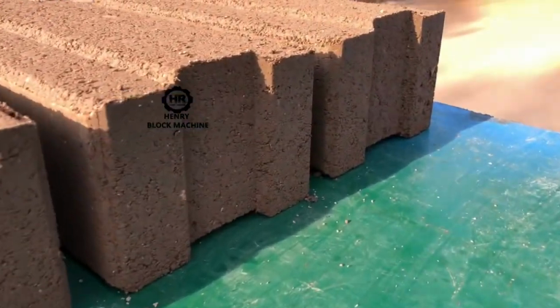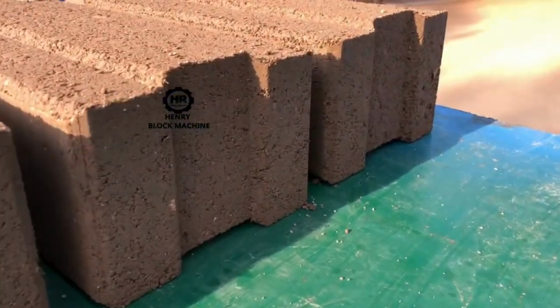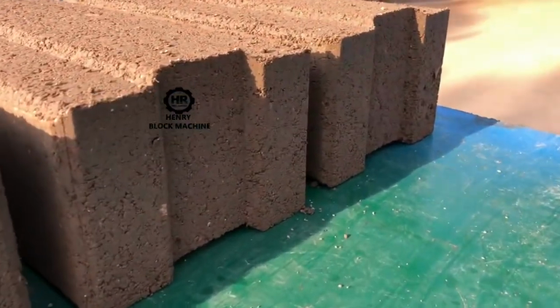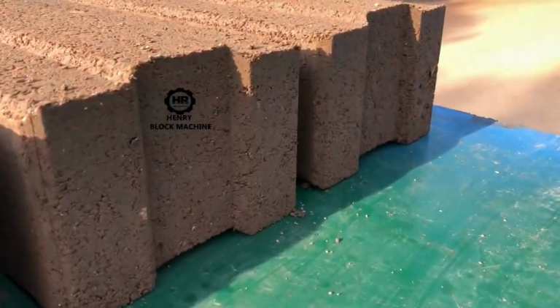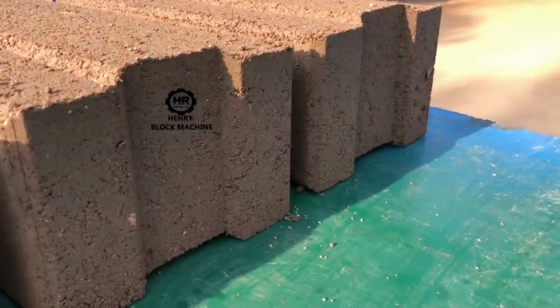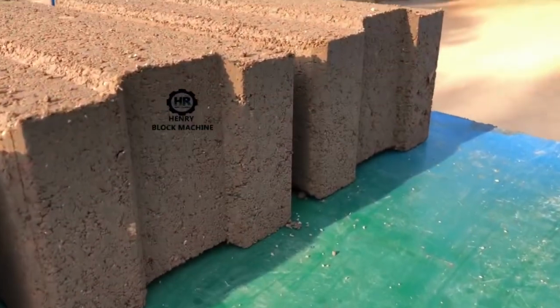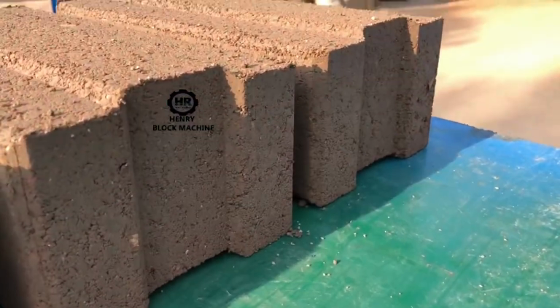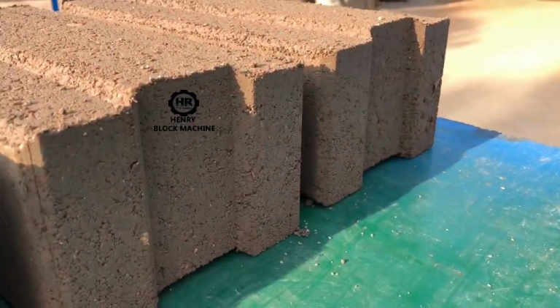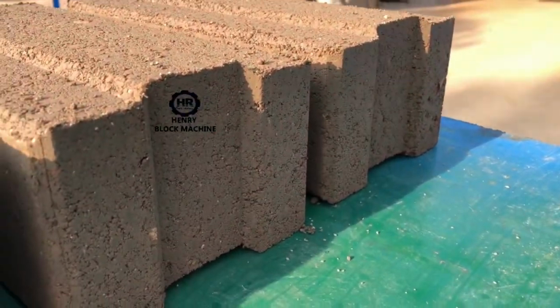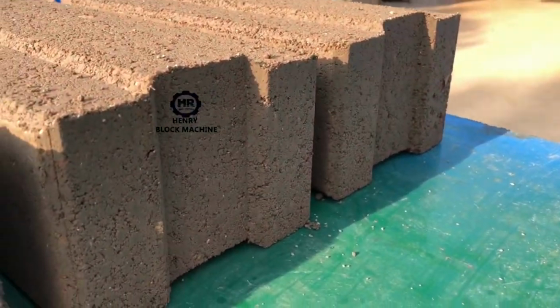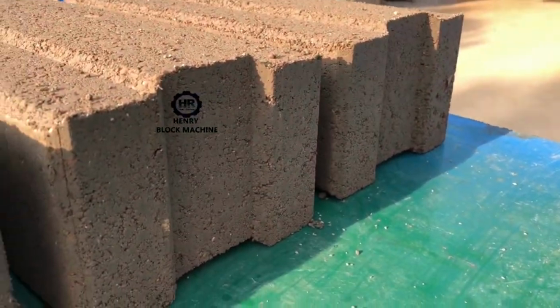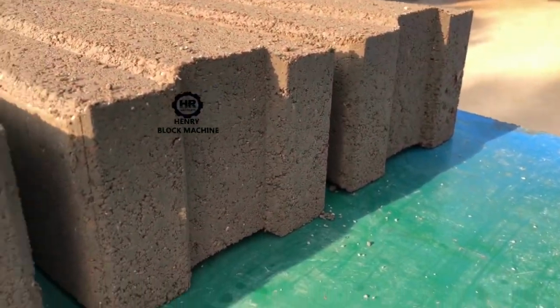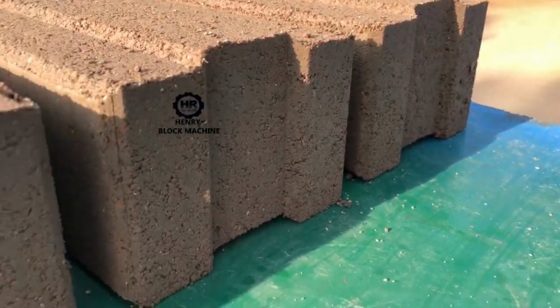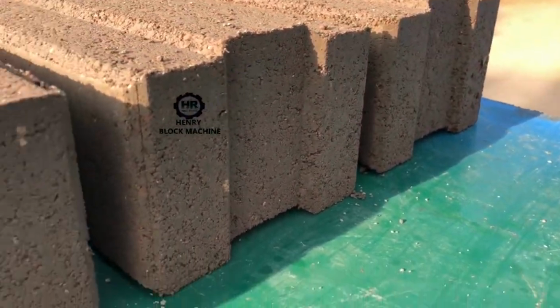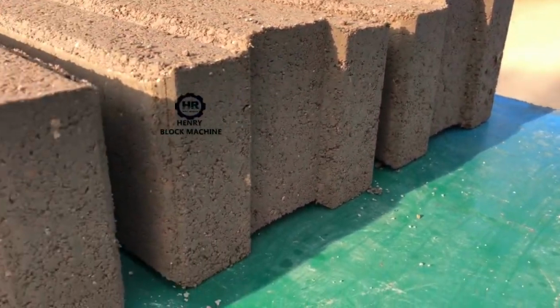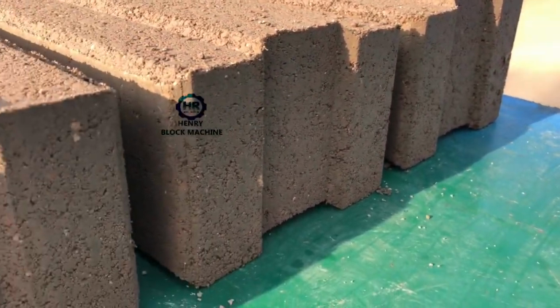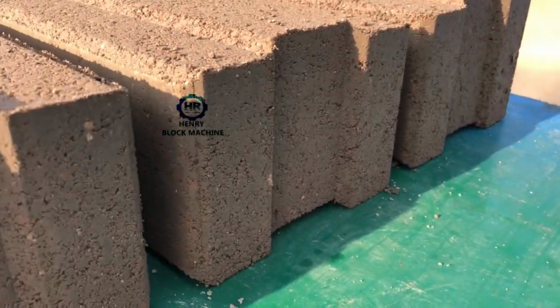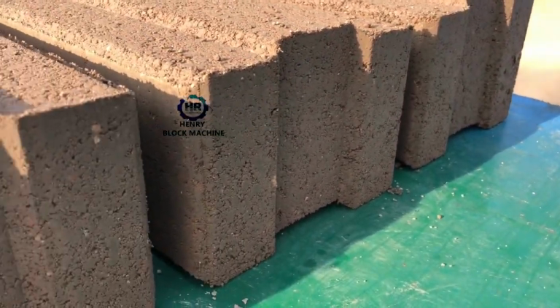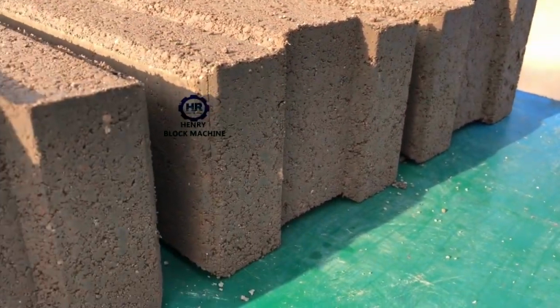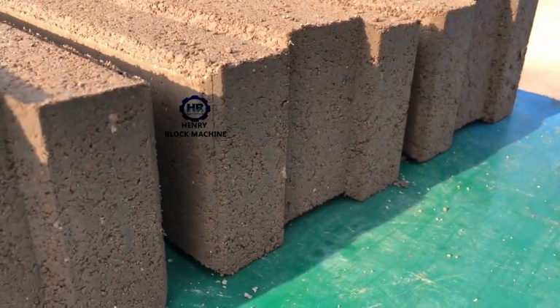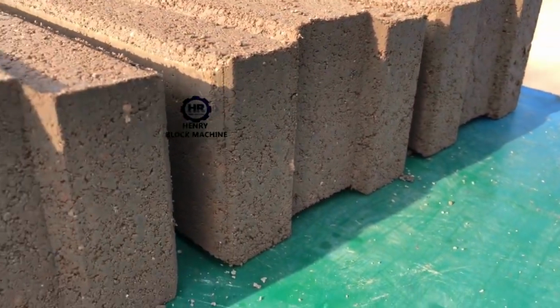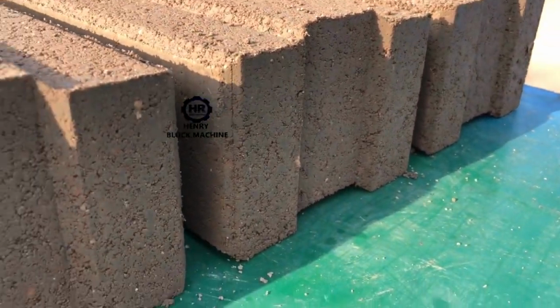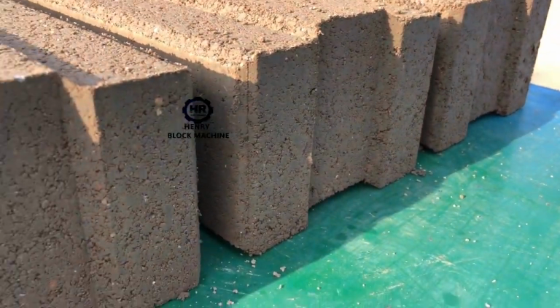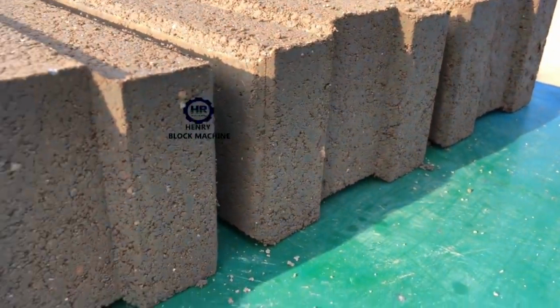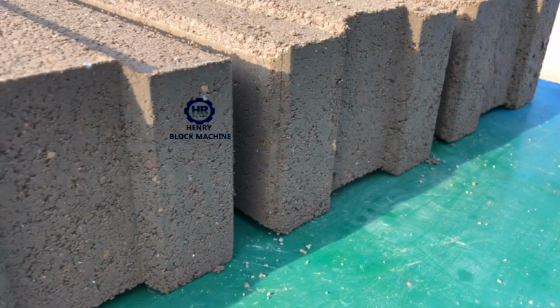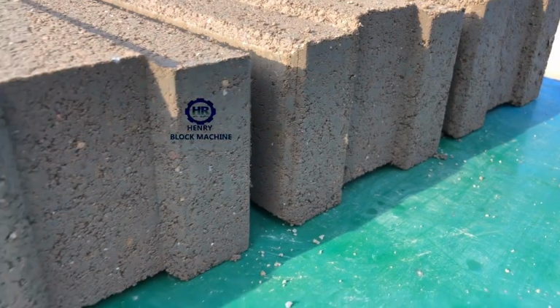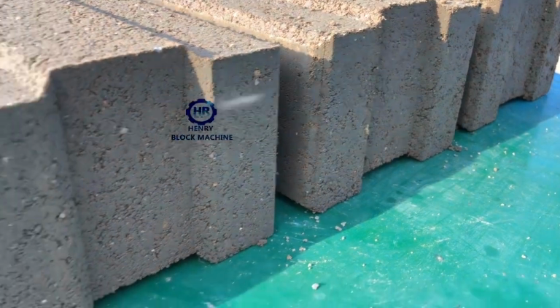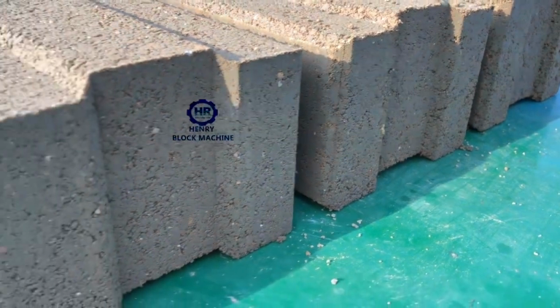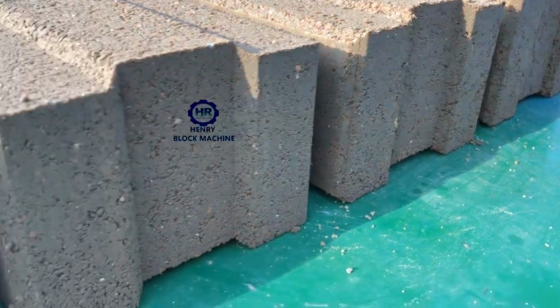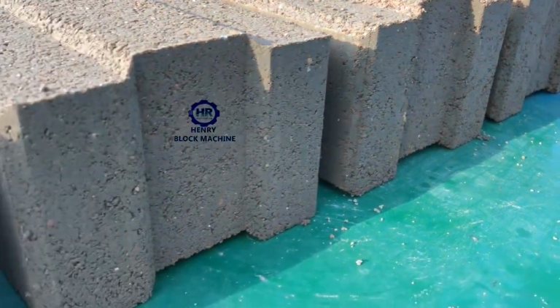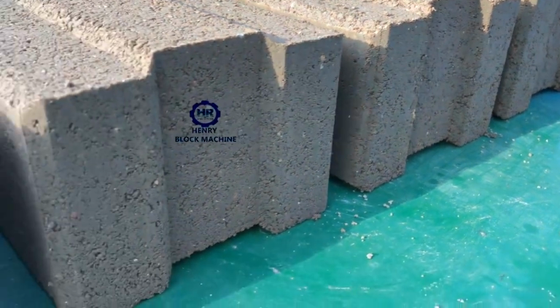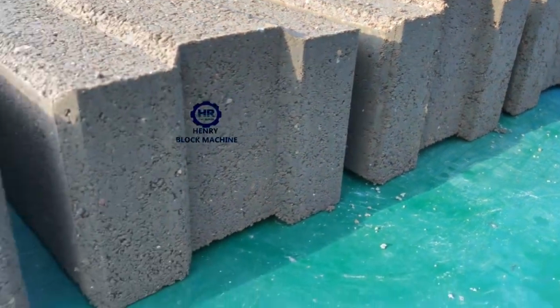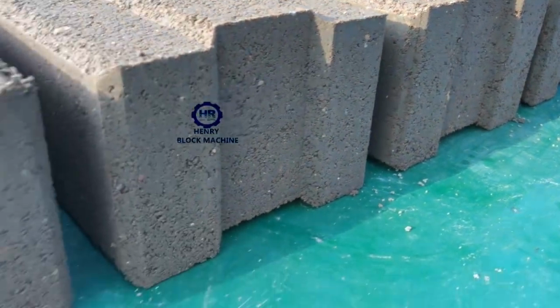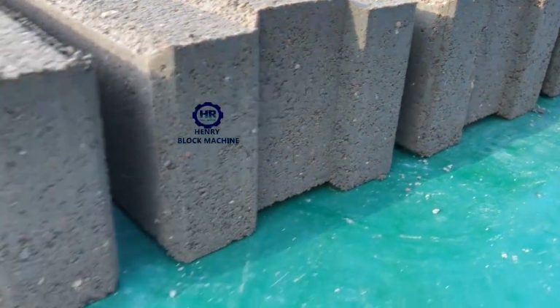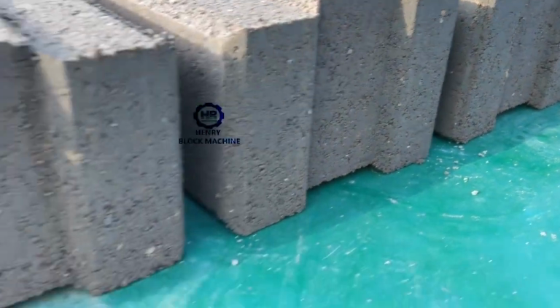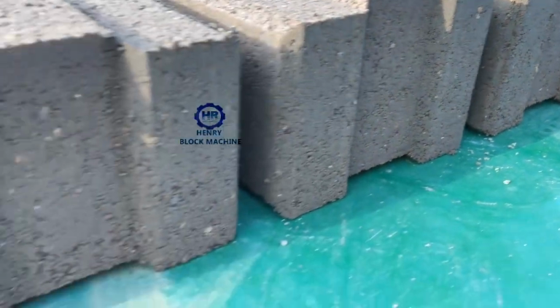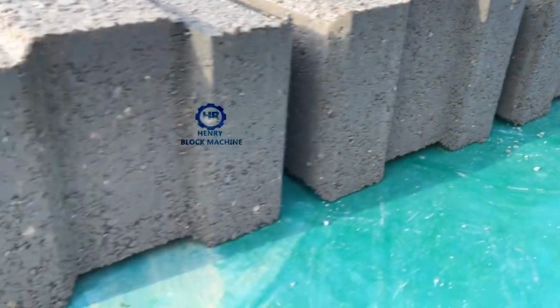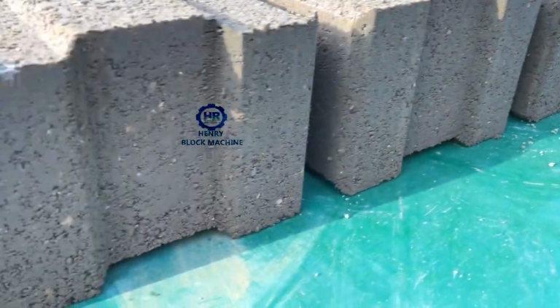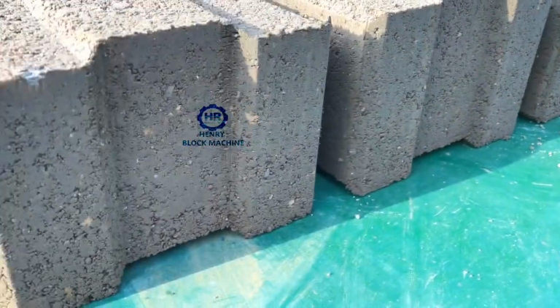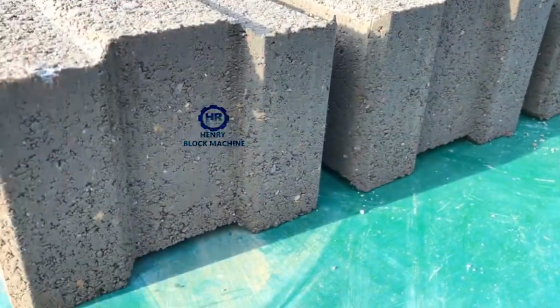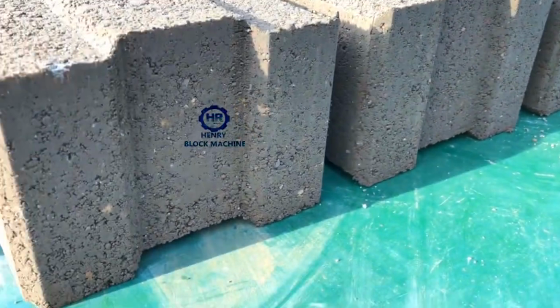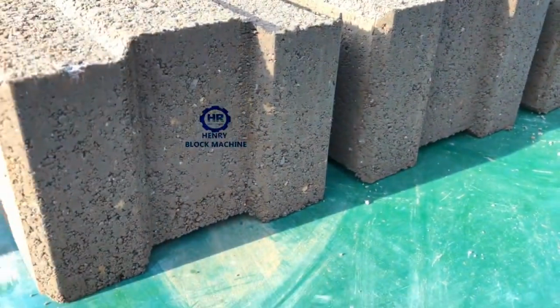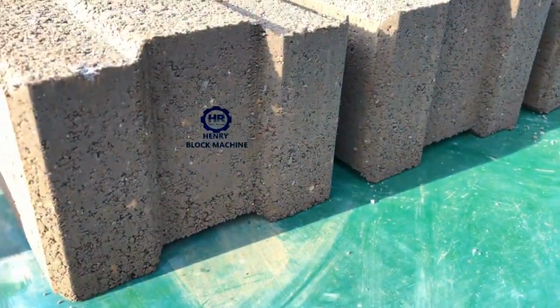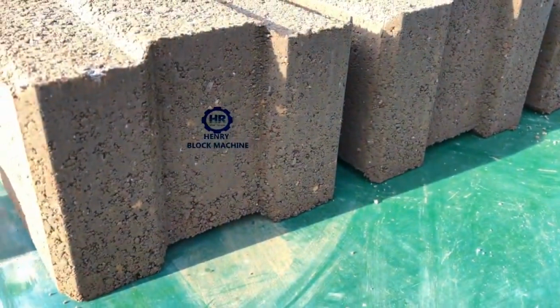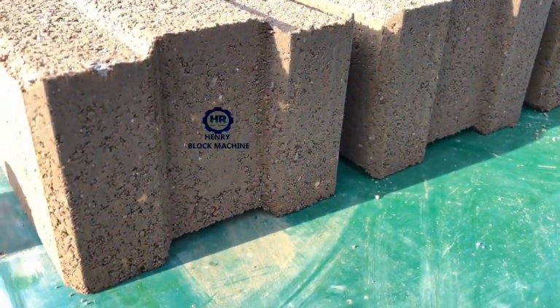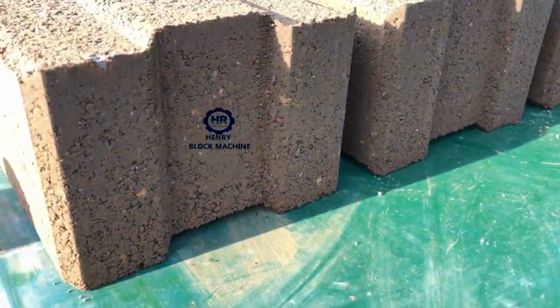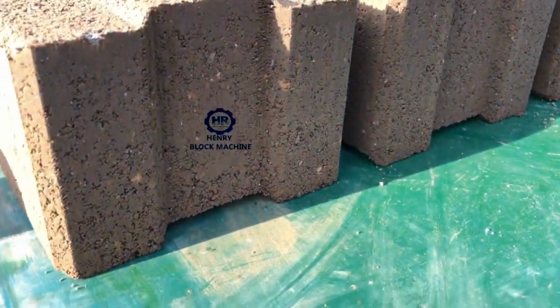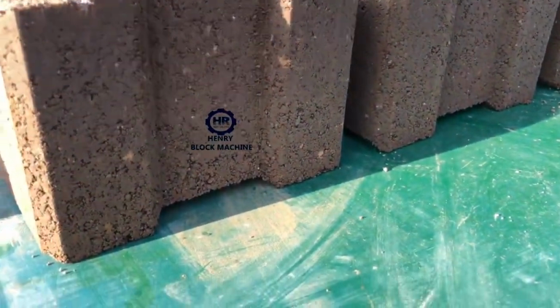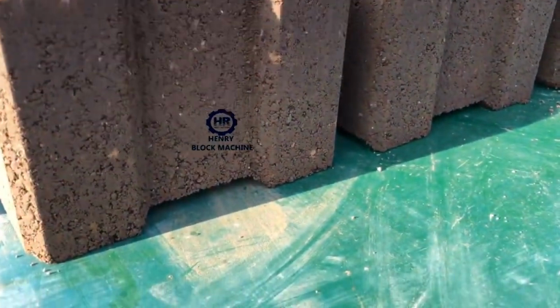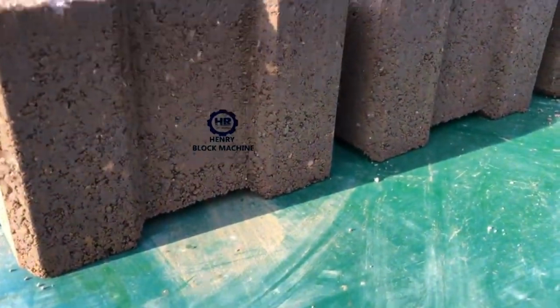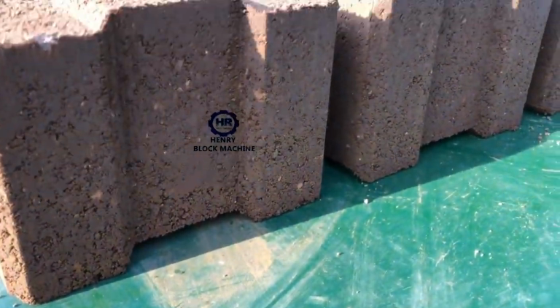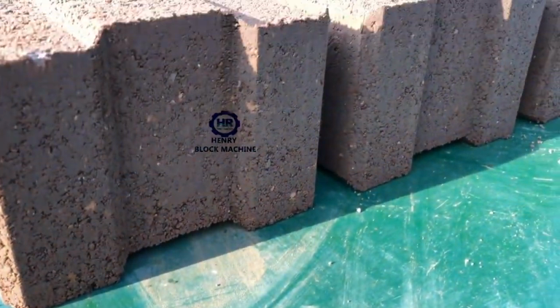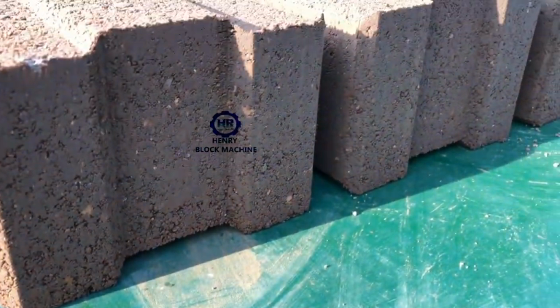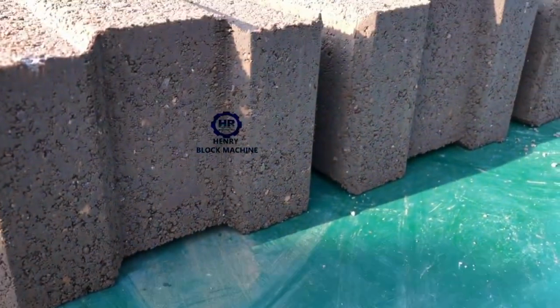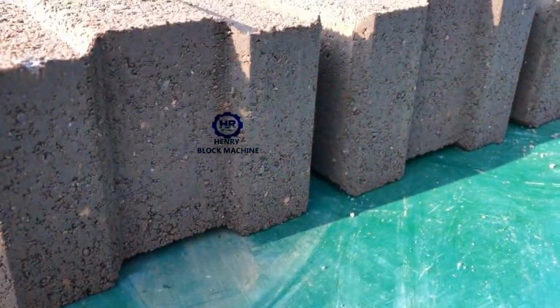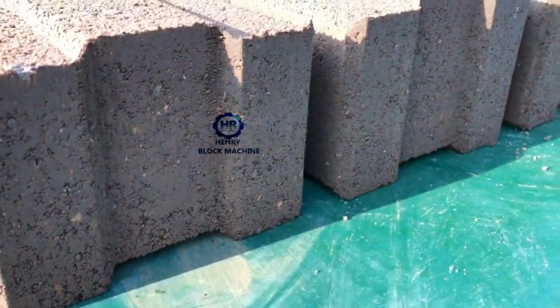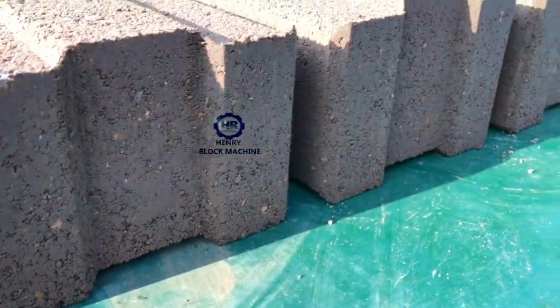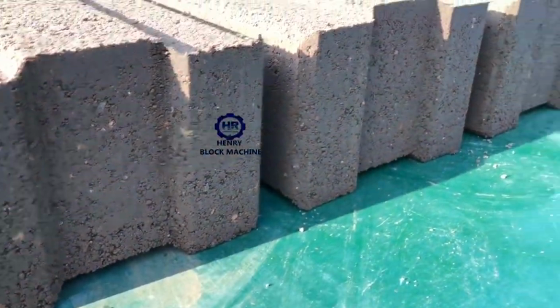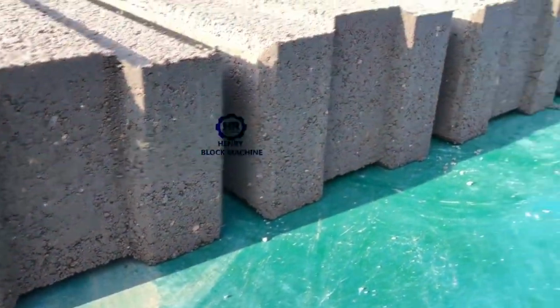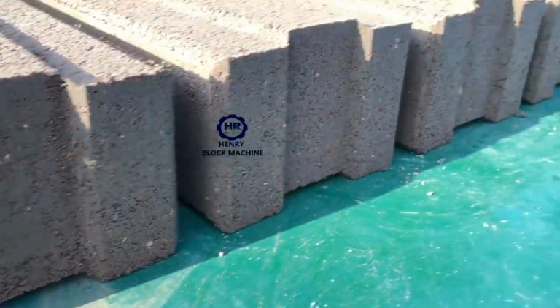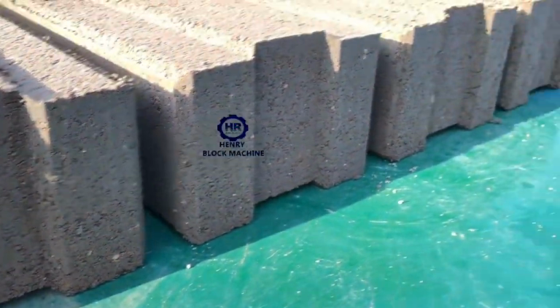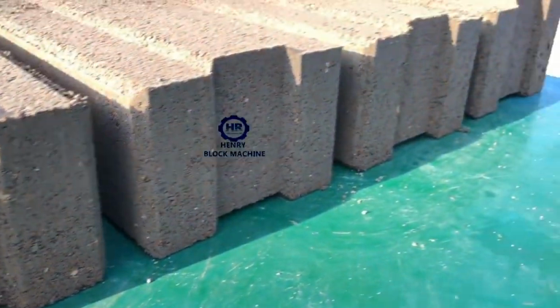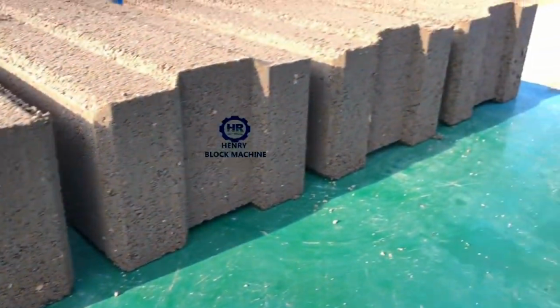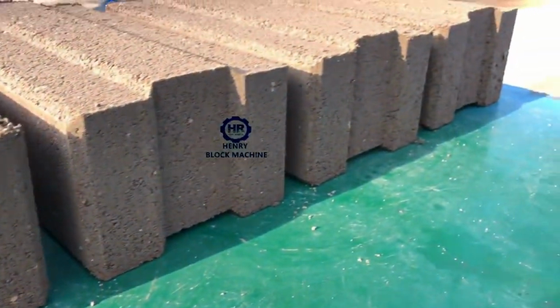These bricks are not broken — these two, these three, and these four. The four bricks, the bottom side: no broken.